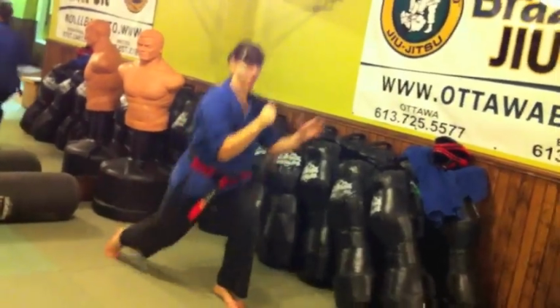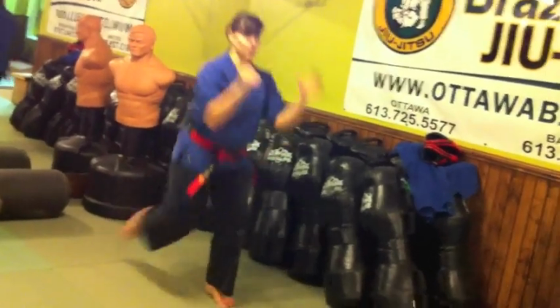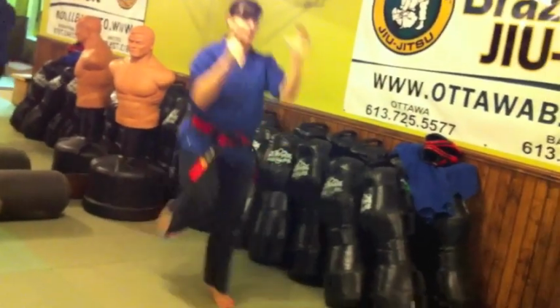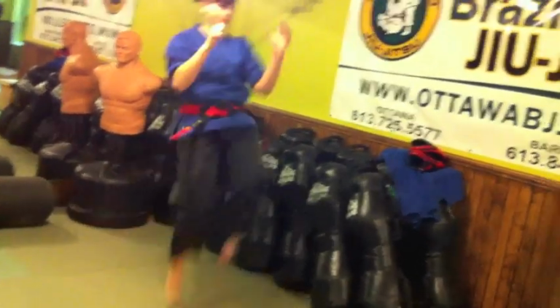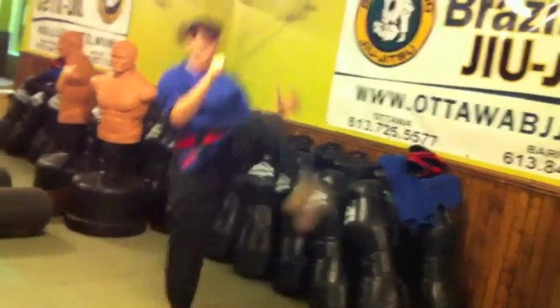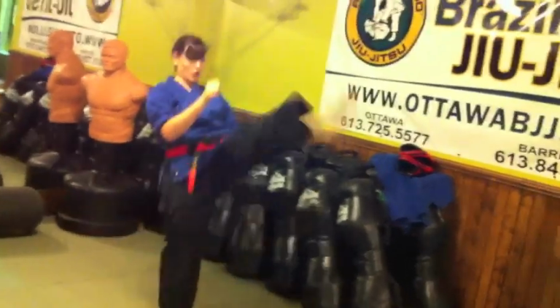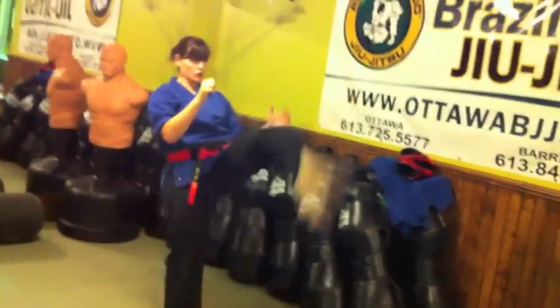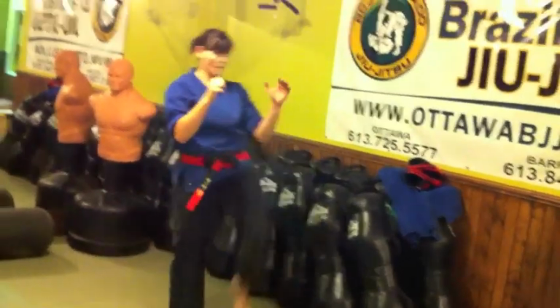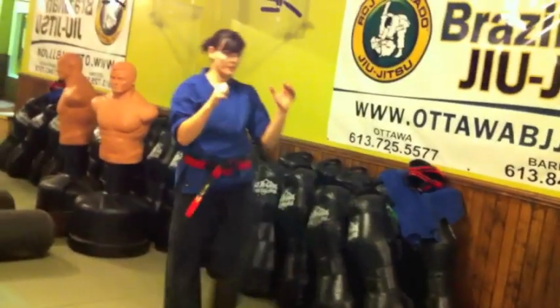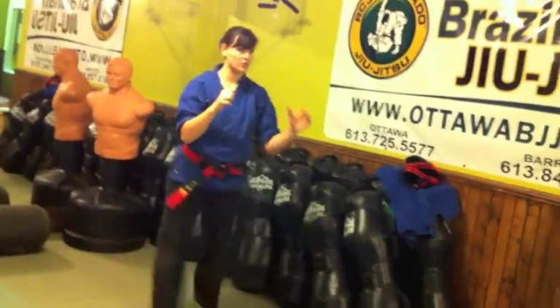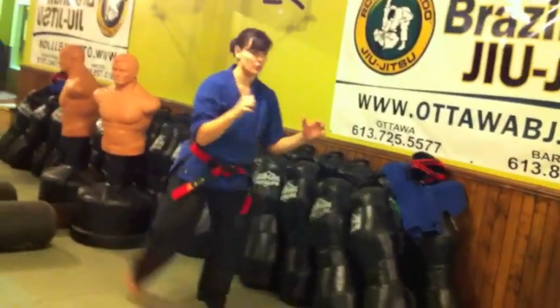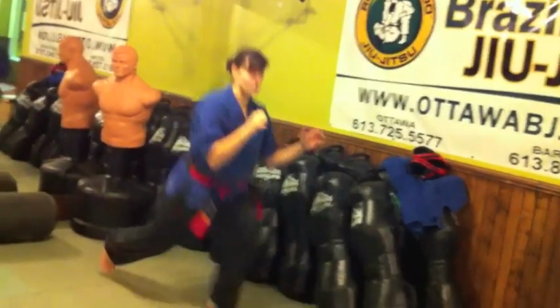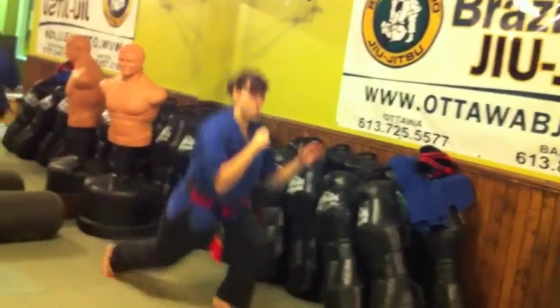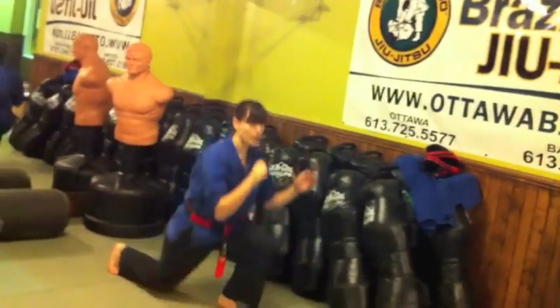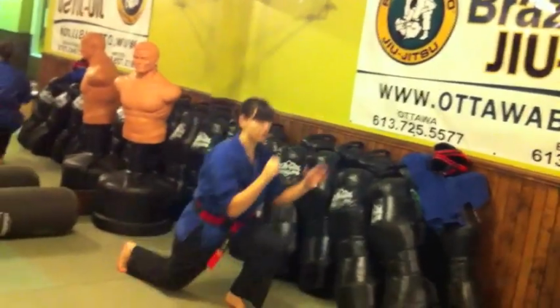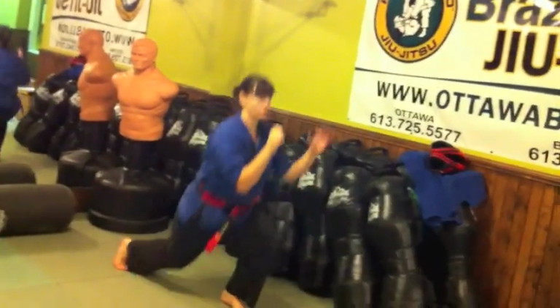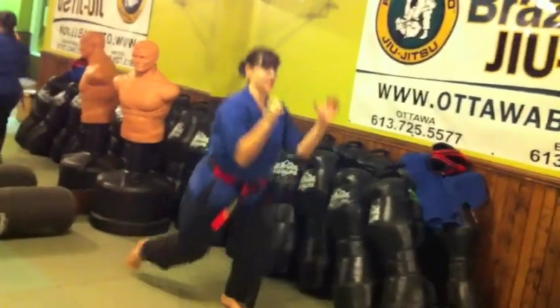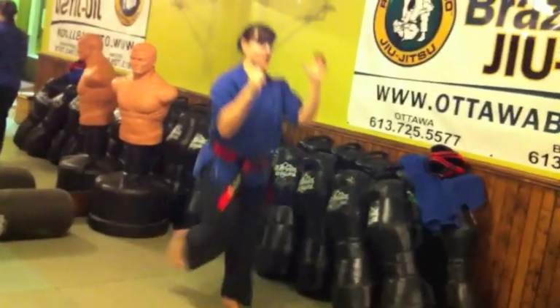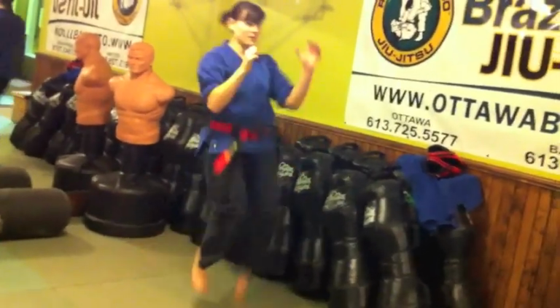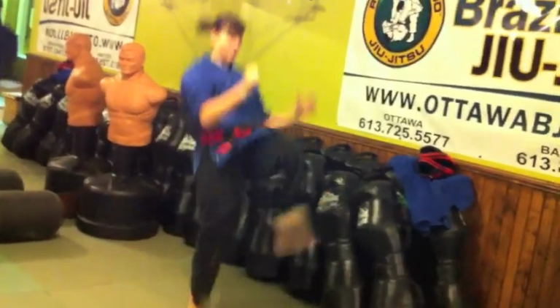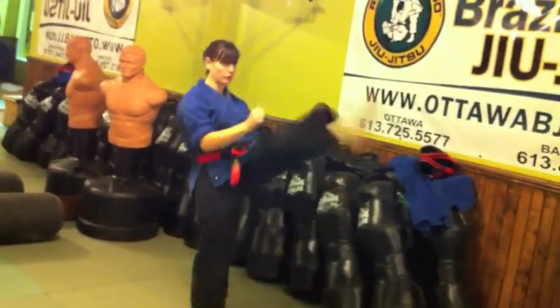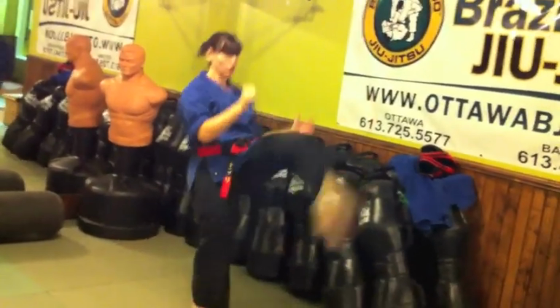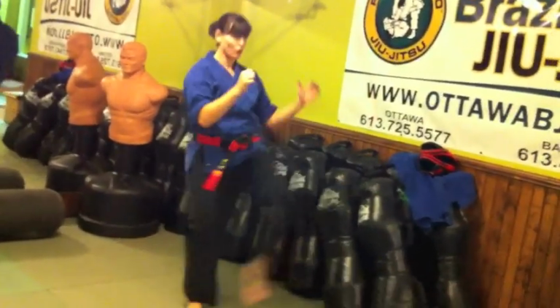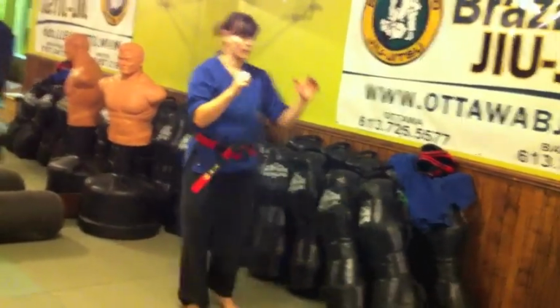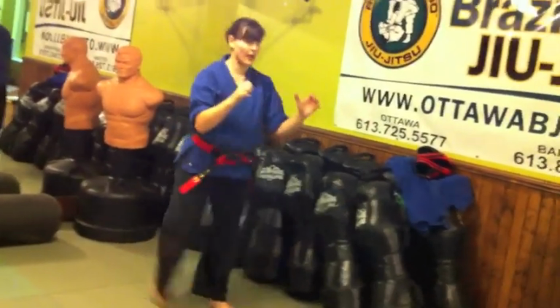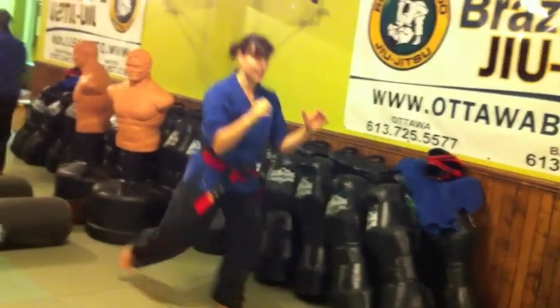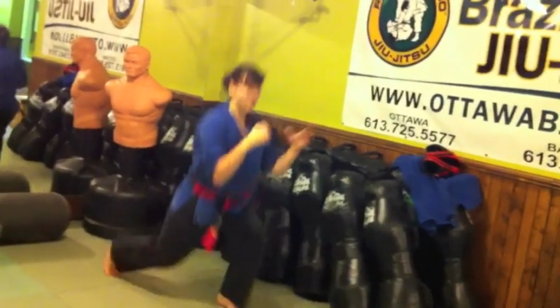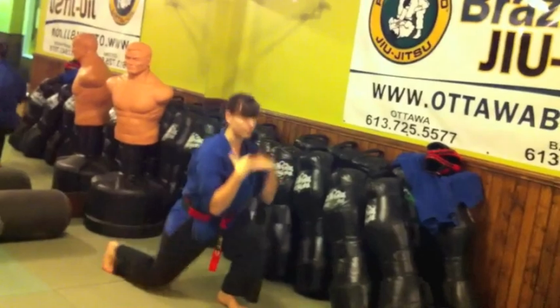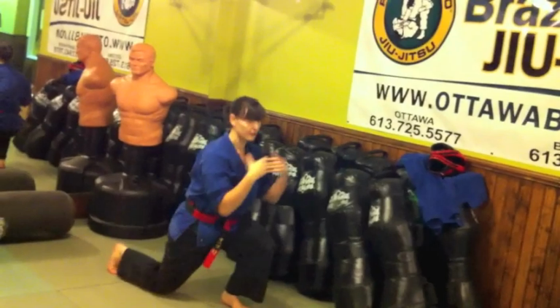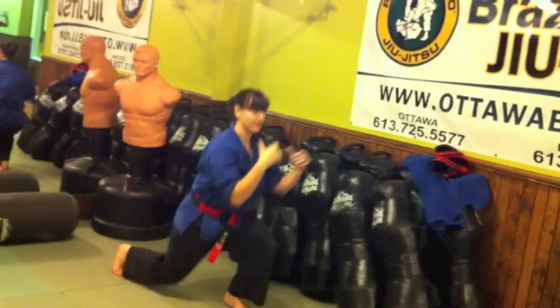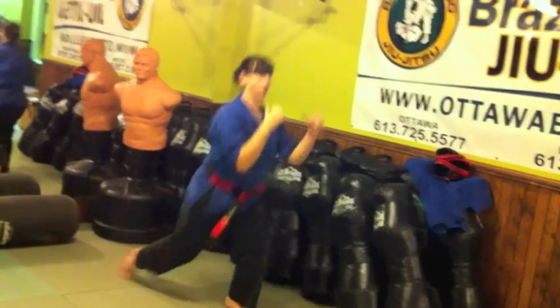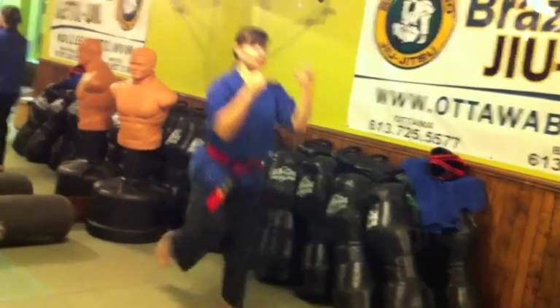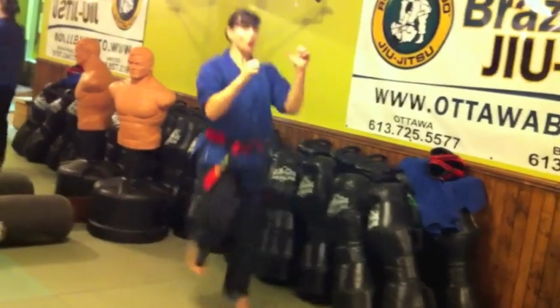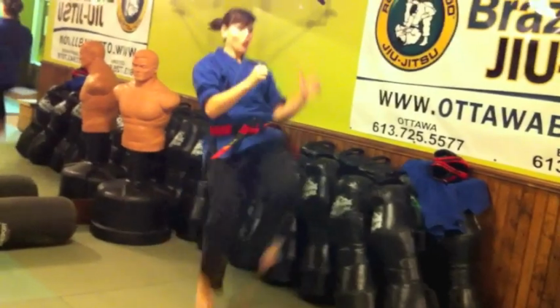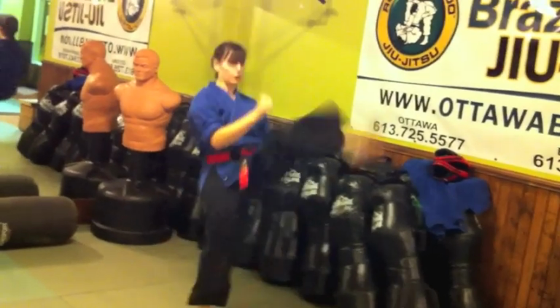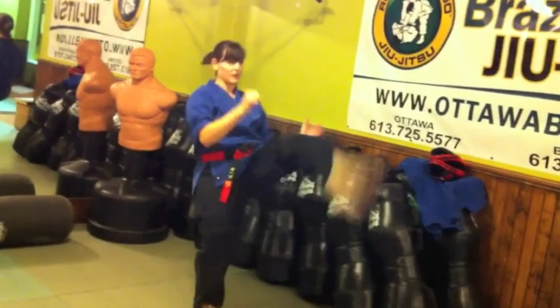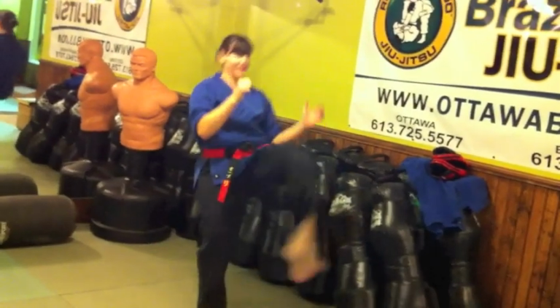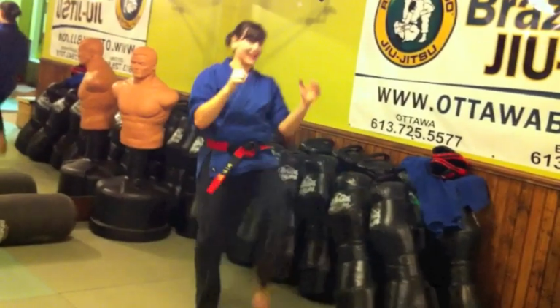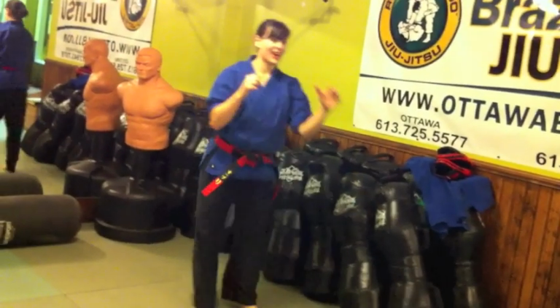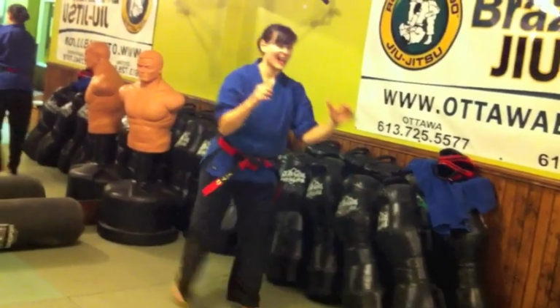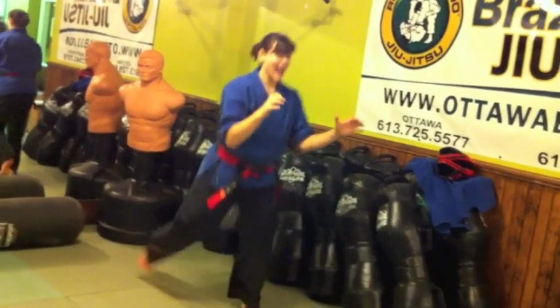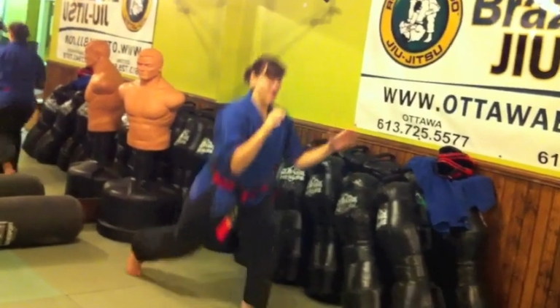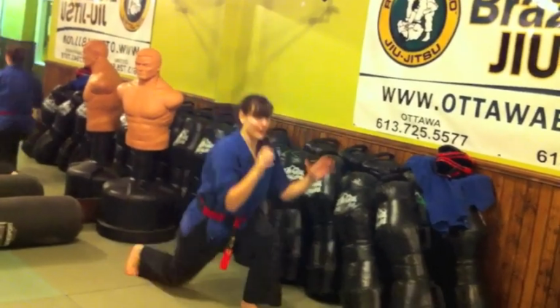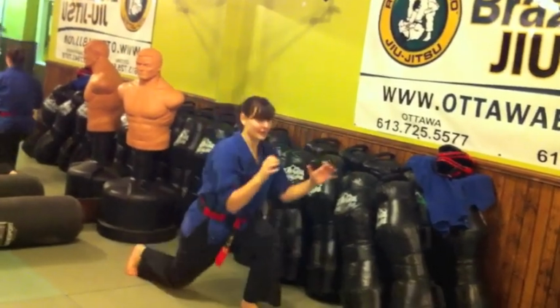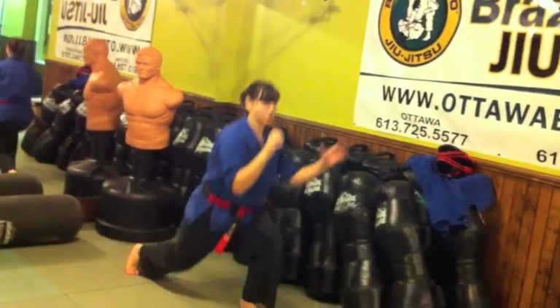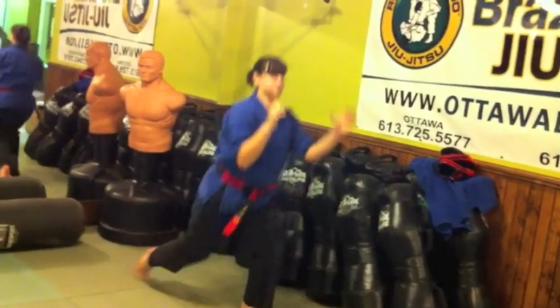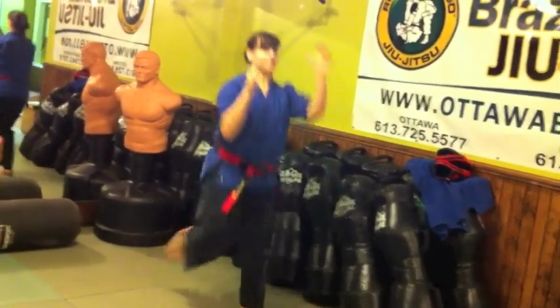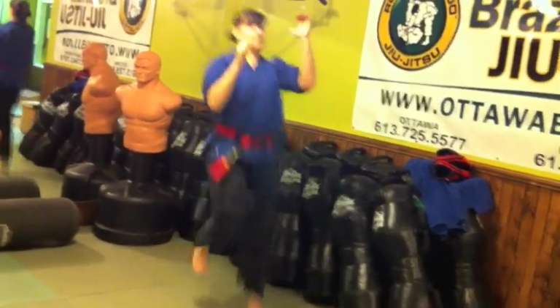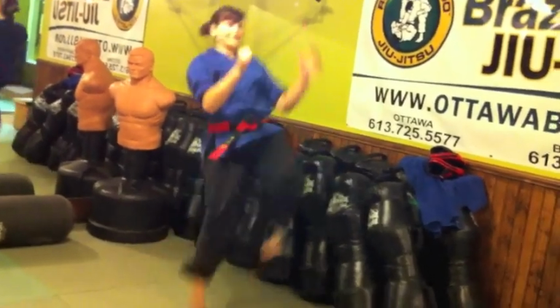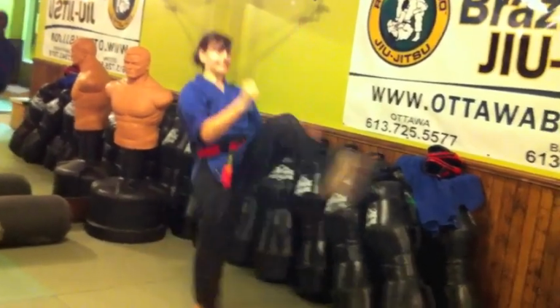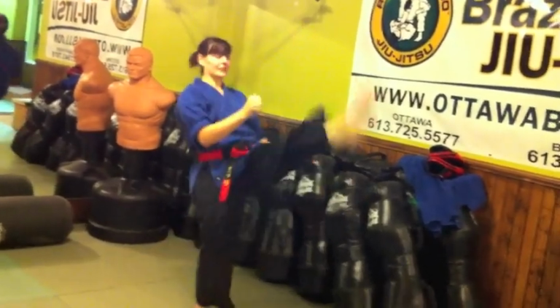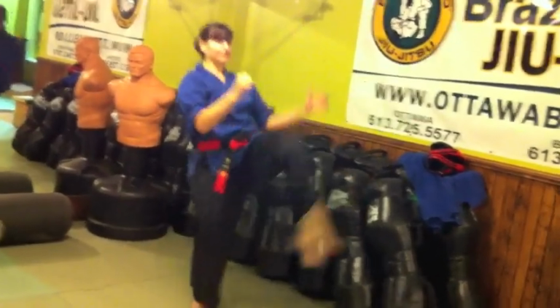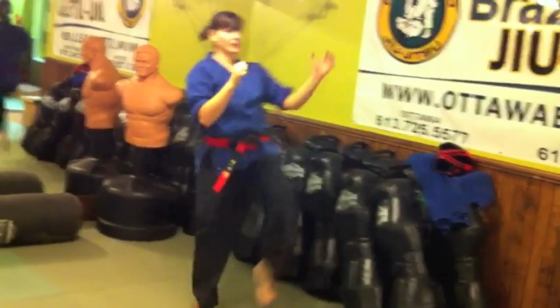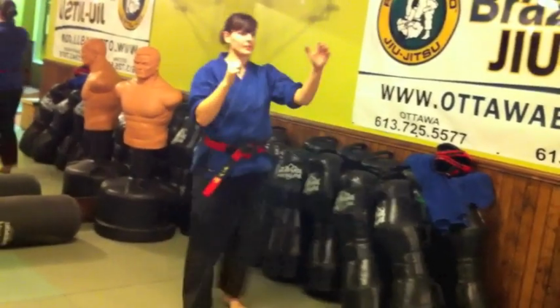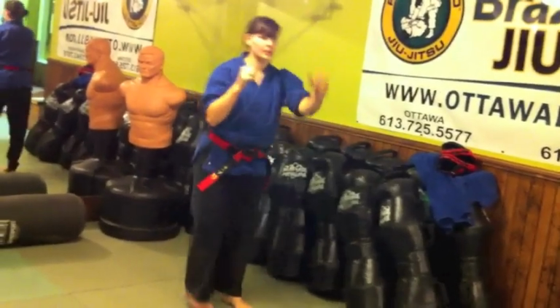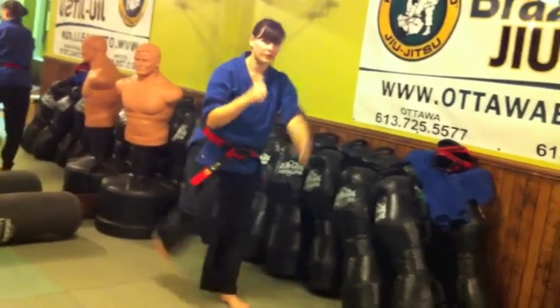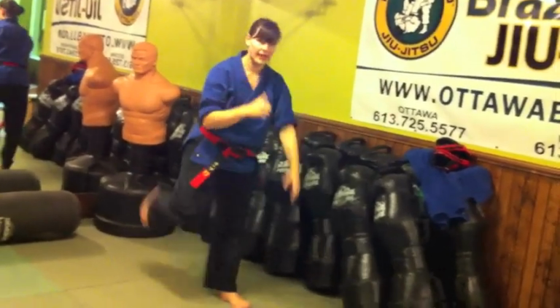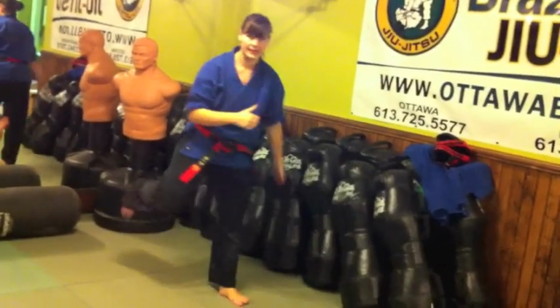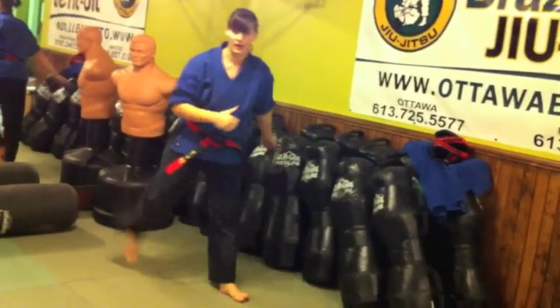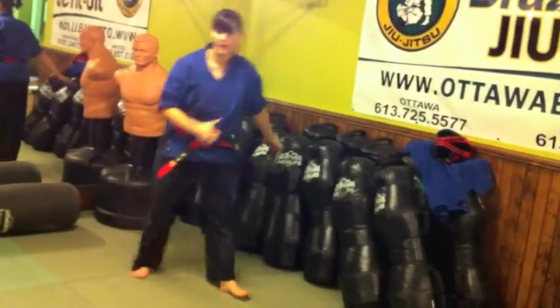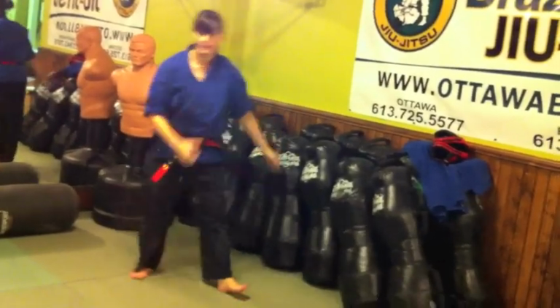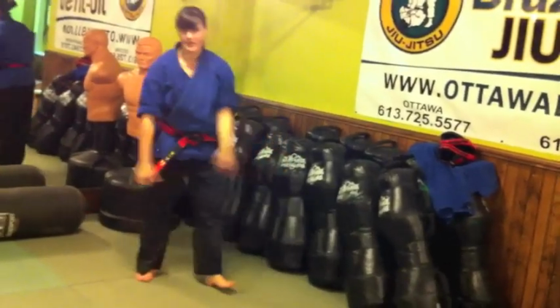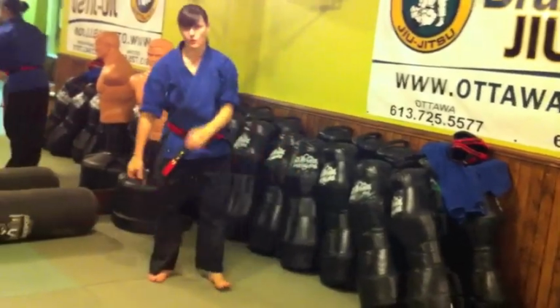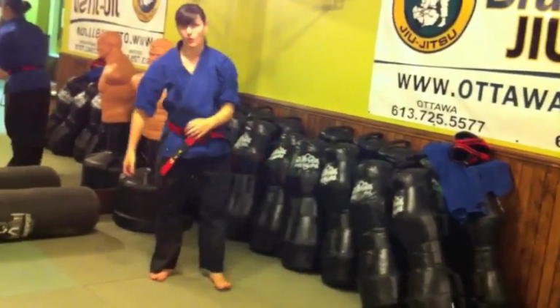Now for those martial arts, what you want to do is jump into it. Try to do it nonstop, 2, and breathe out, 3. Now by the 12th, it feels like you can't get up anymore.